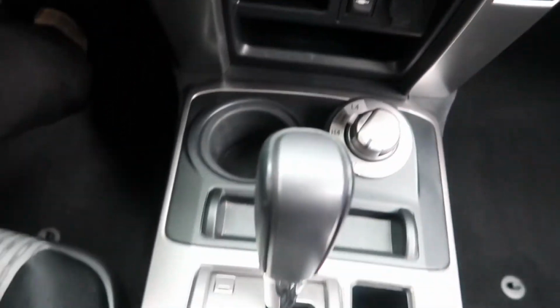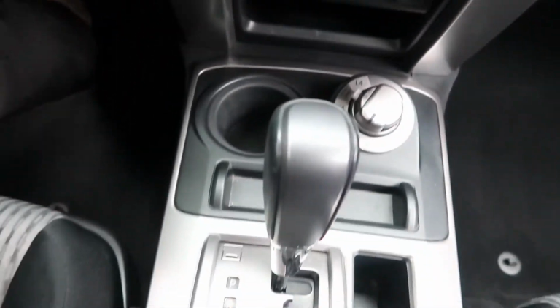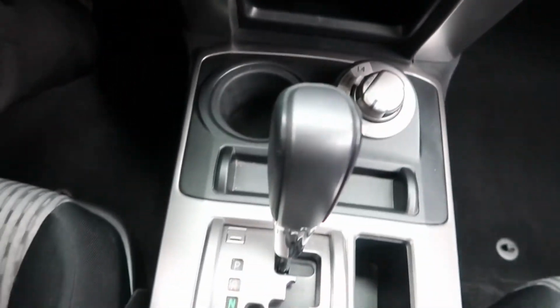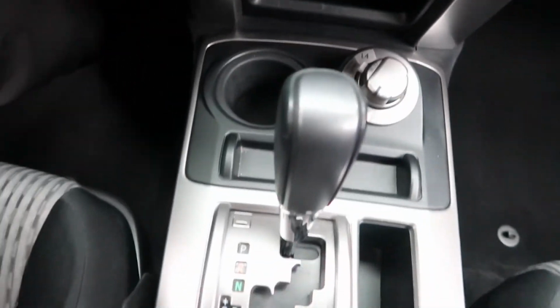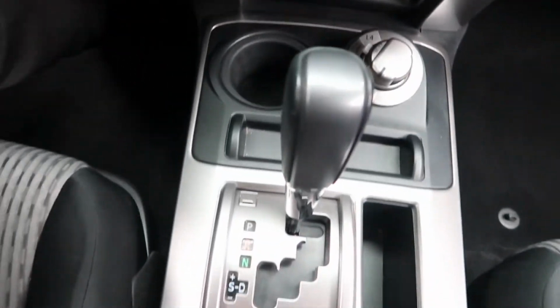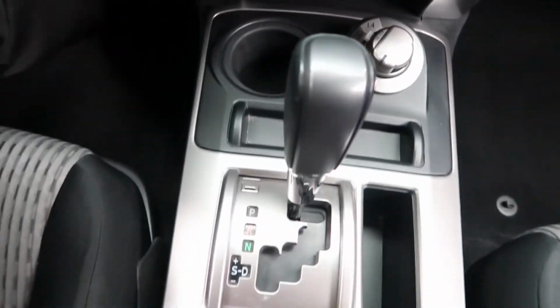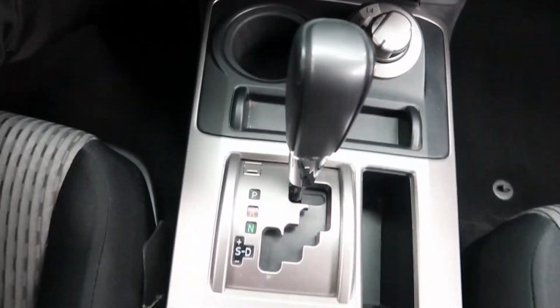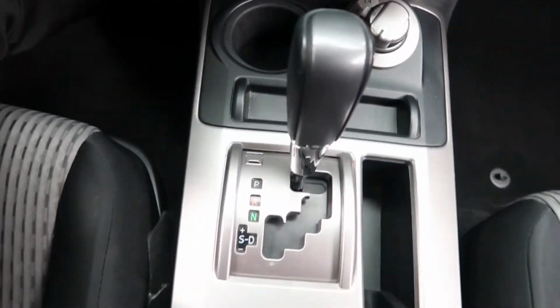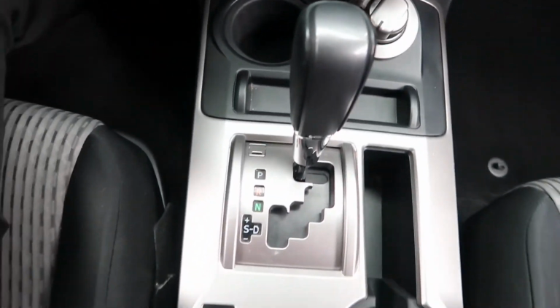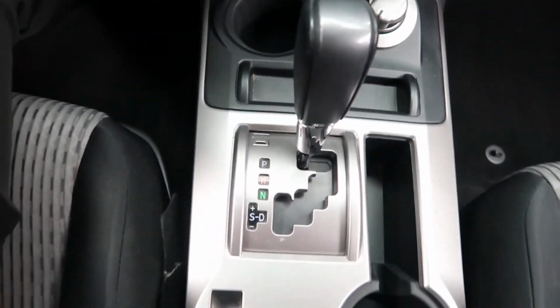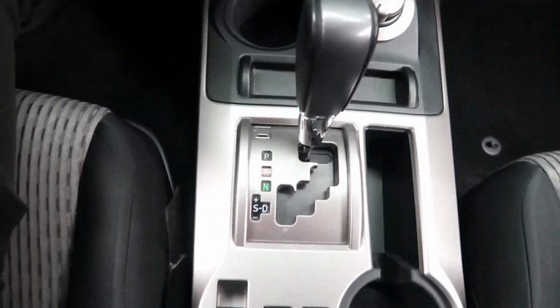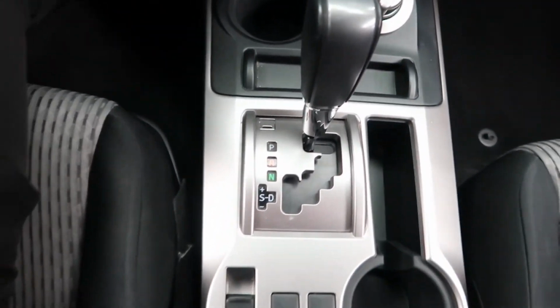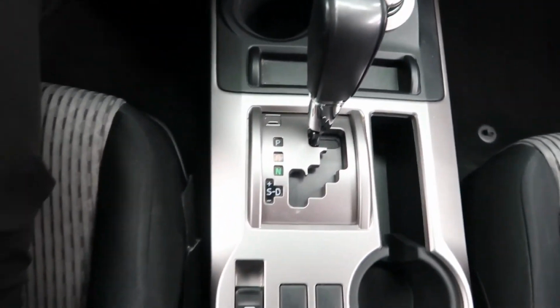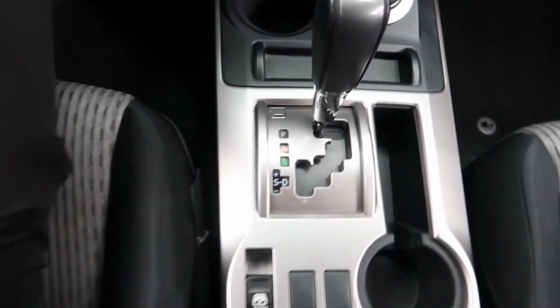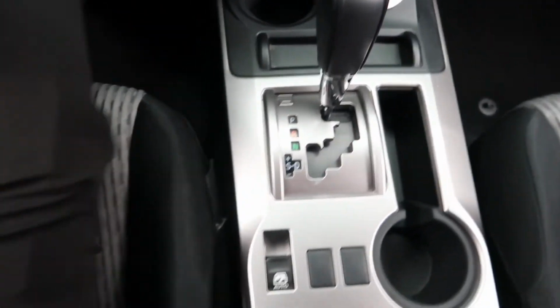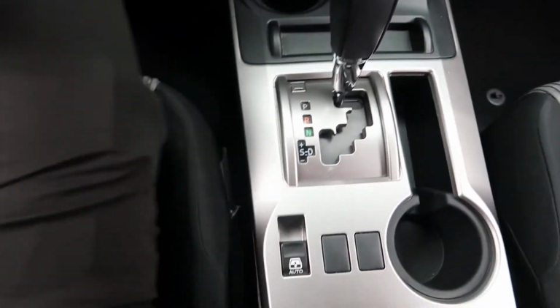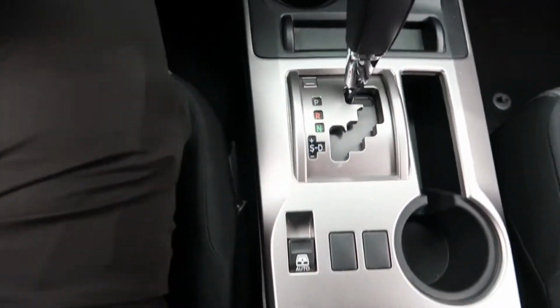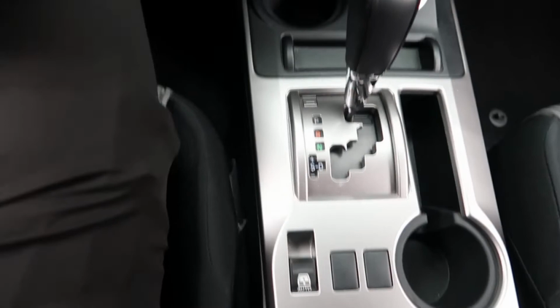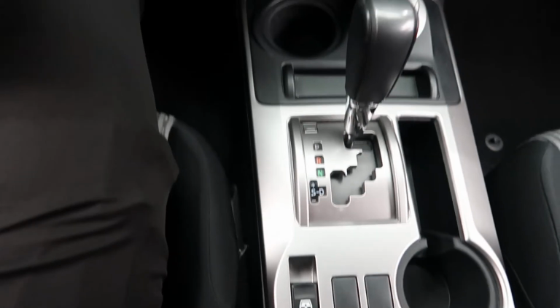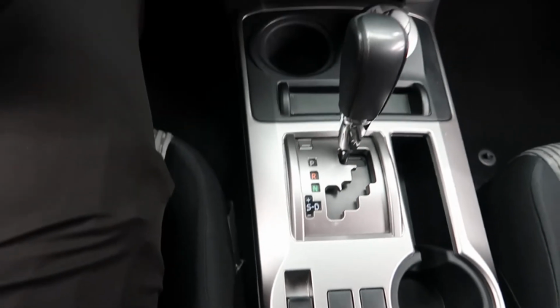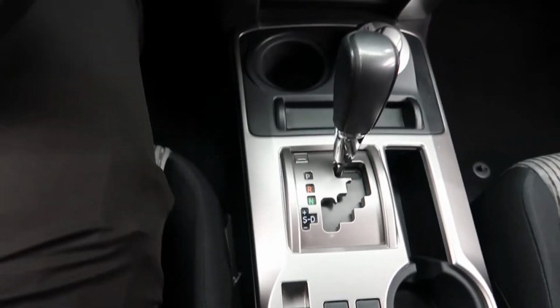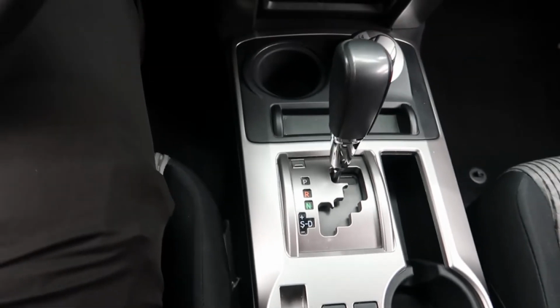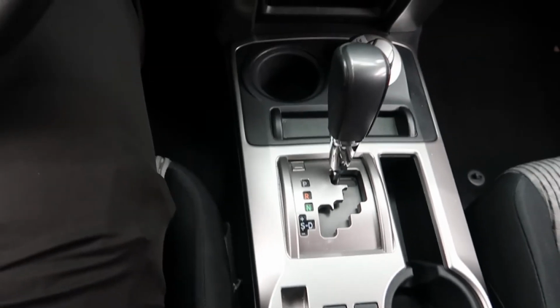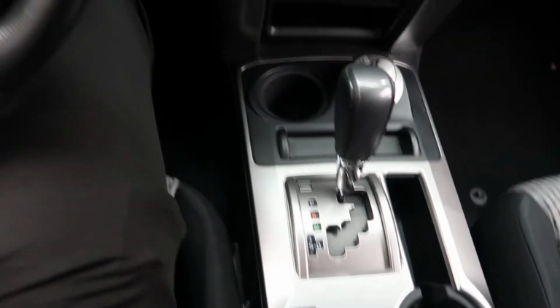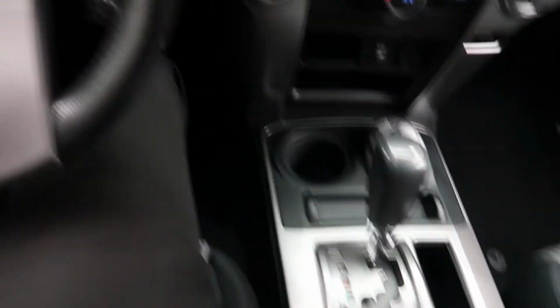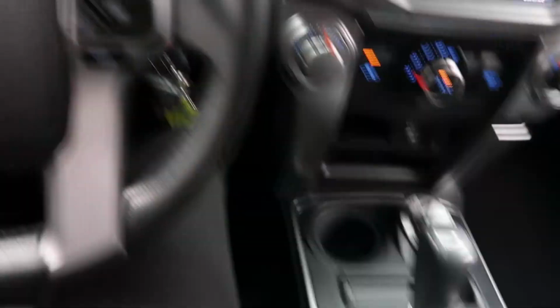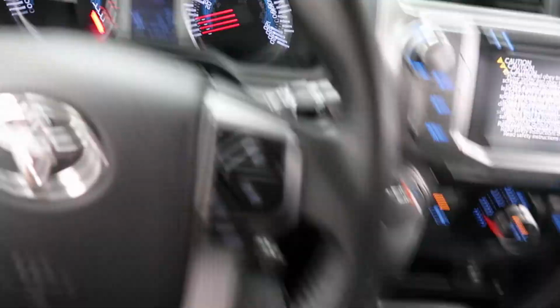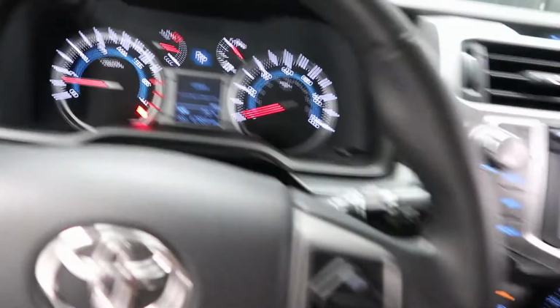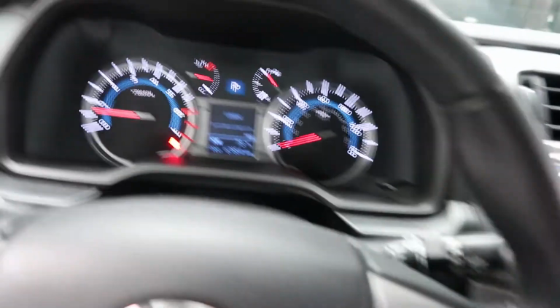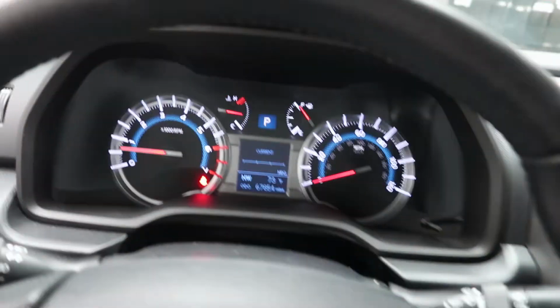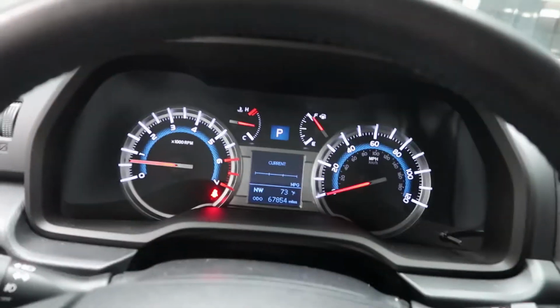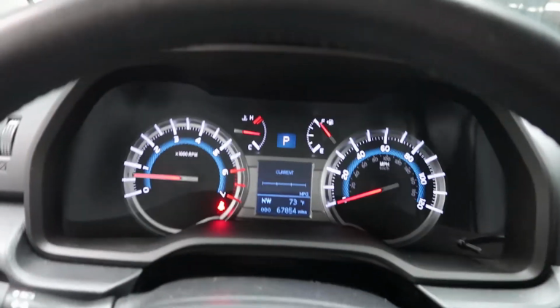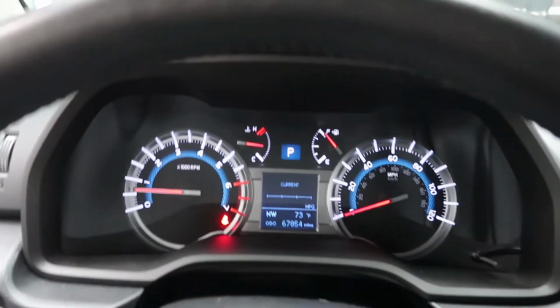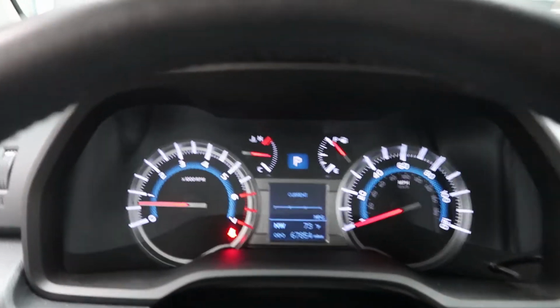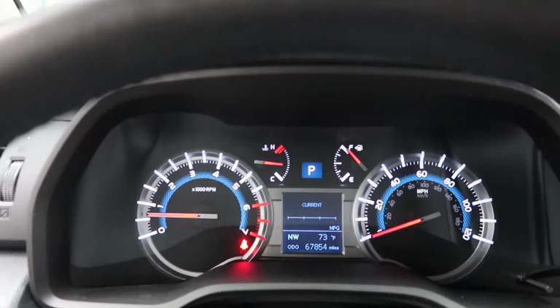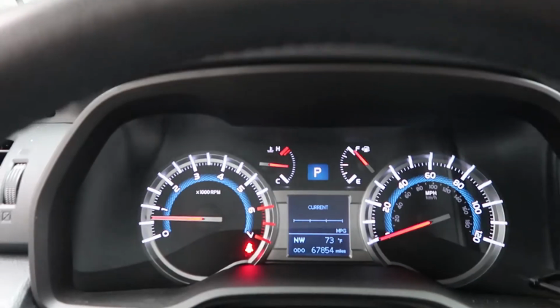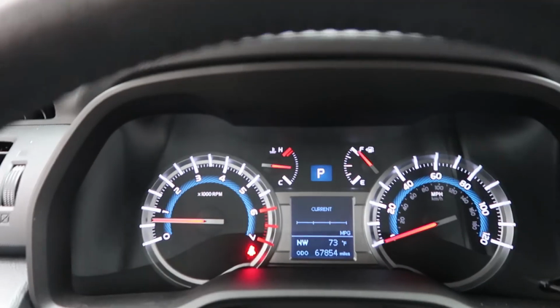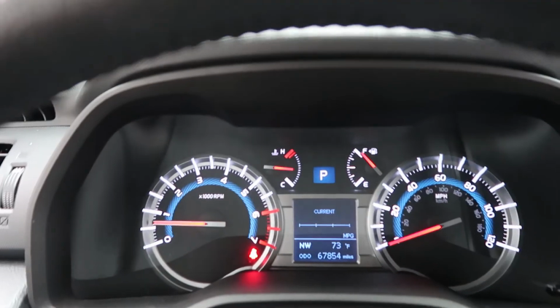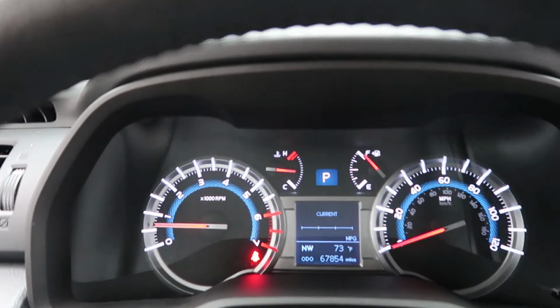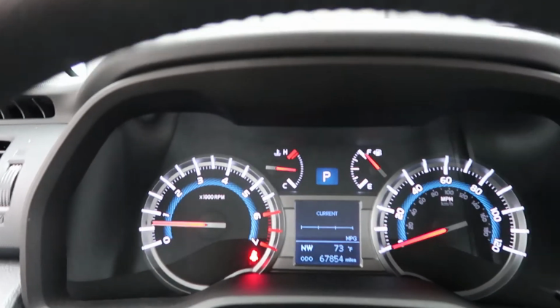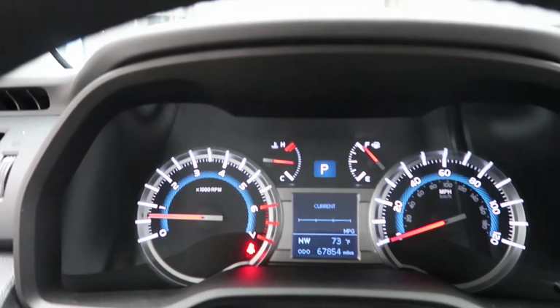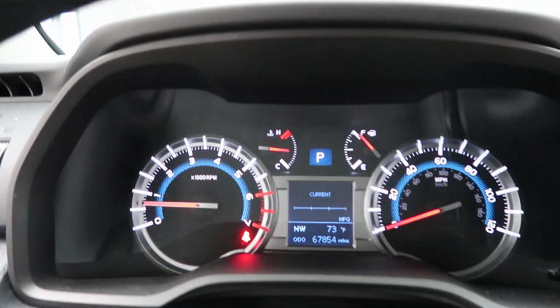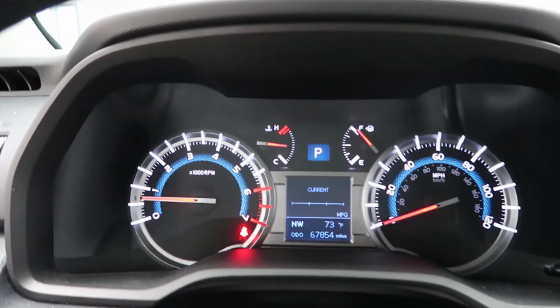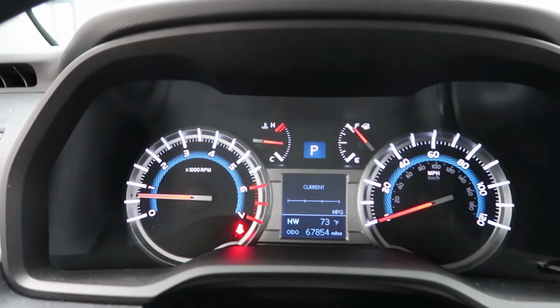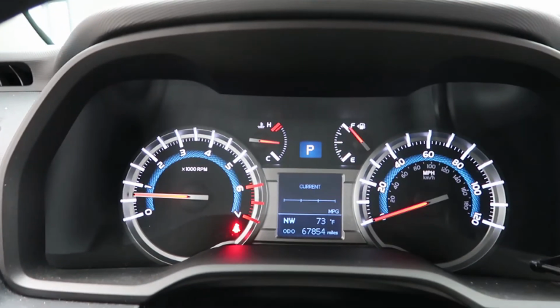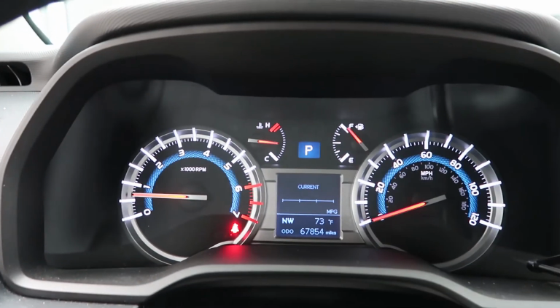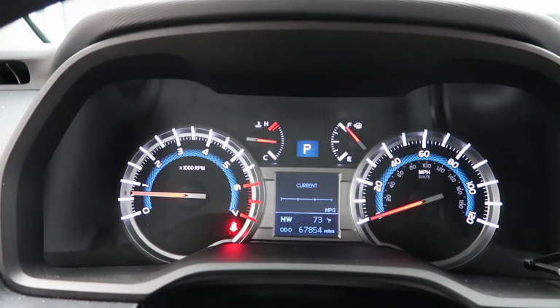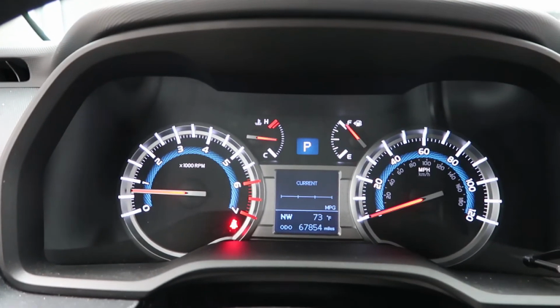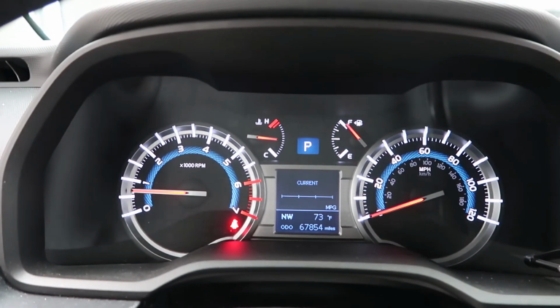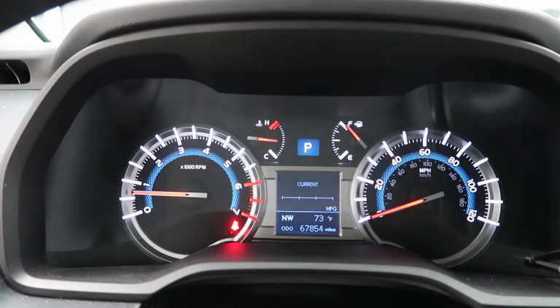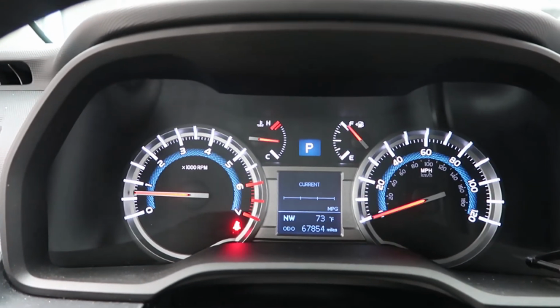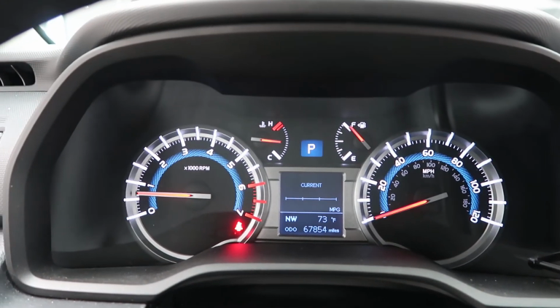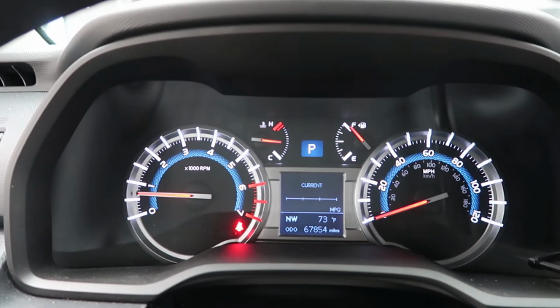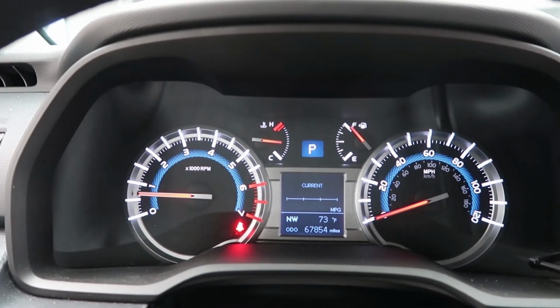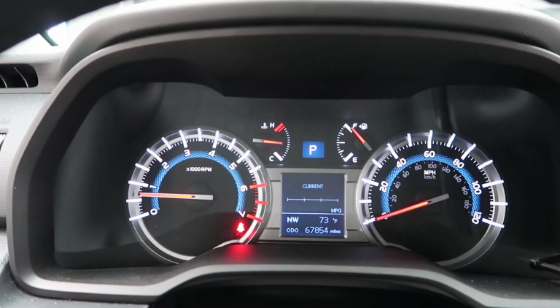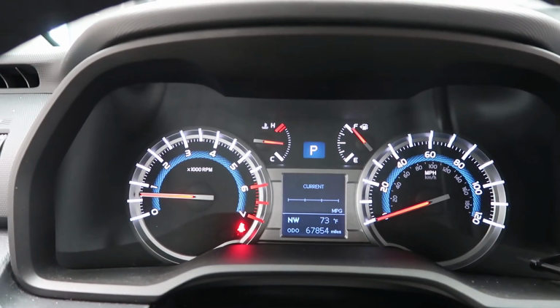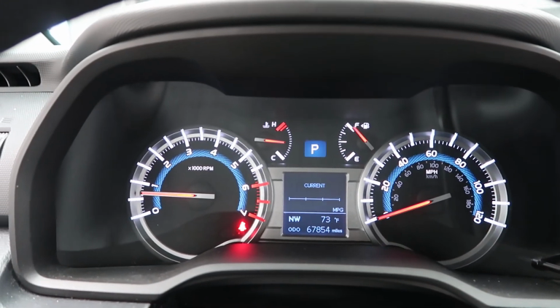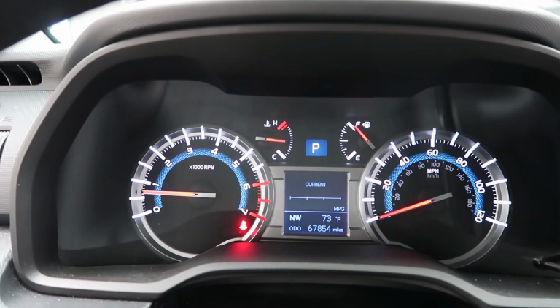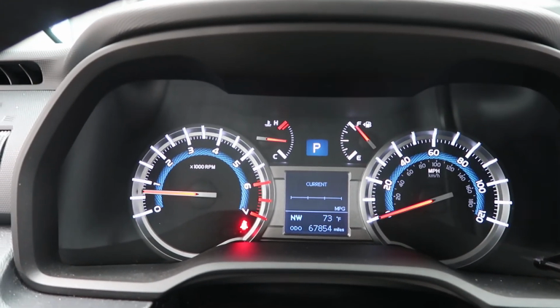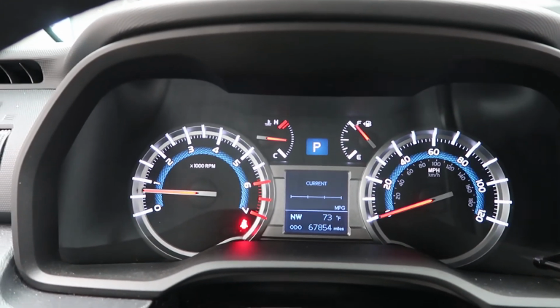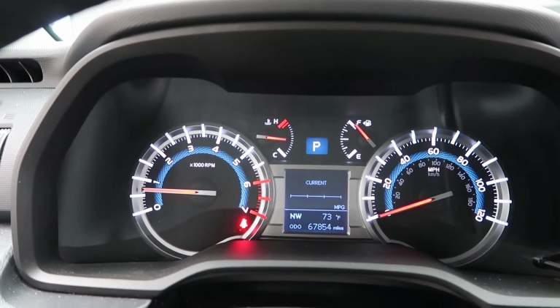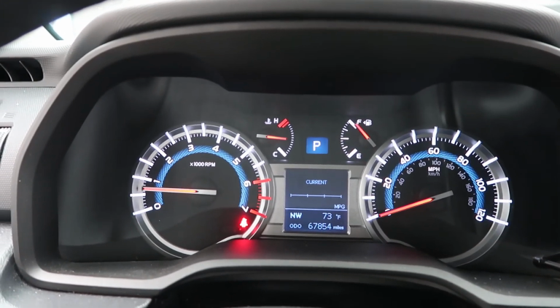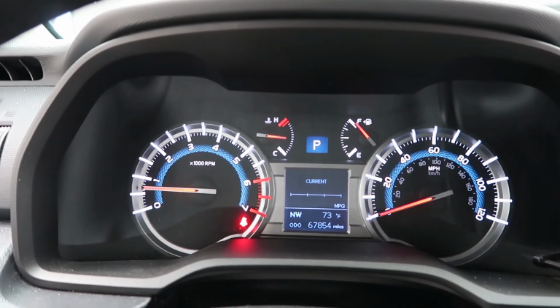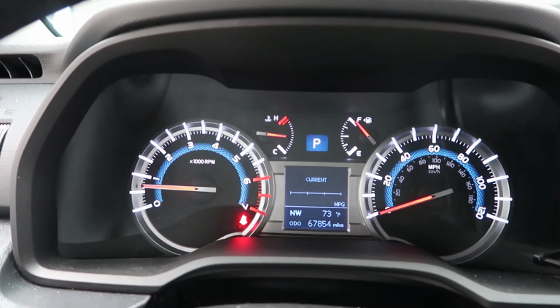5-speed automatic transmission. This 4Runner has 67,854 miles. Carfax and service records are available online.